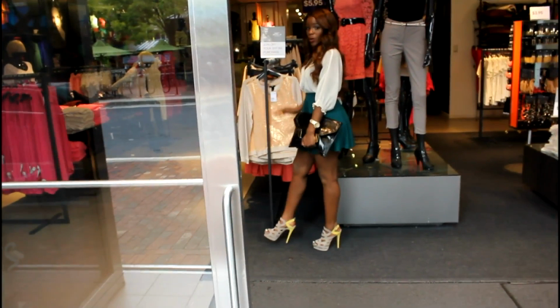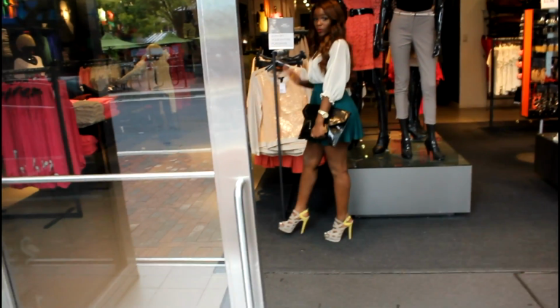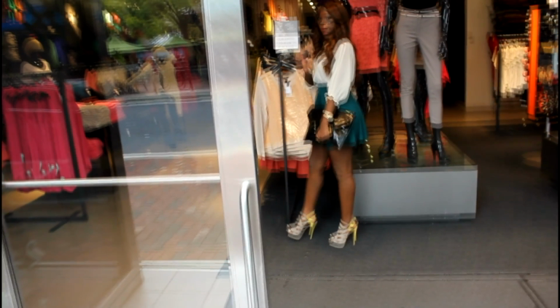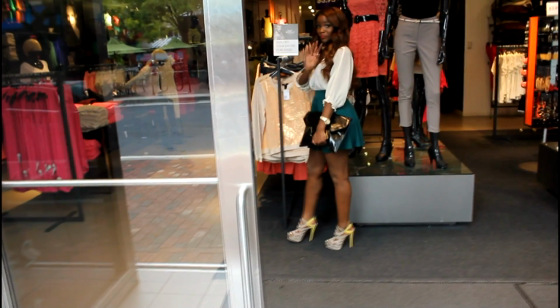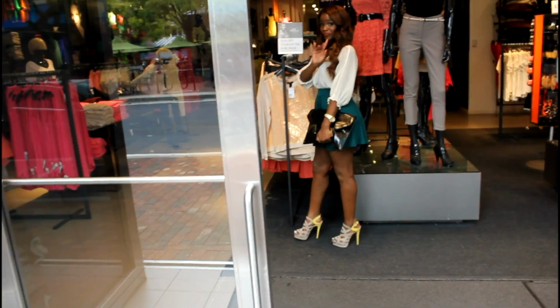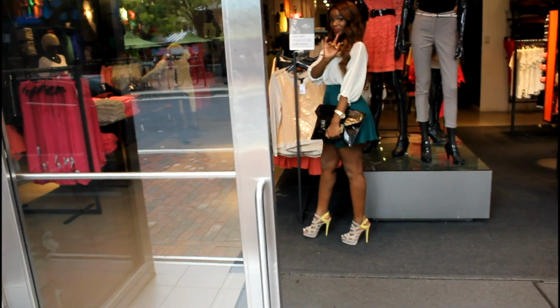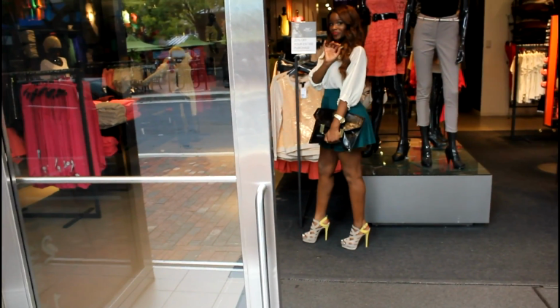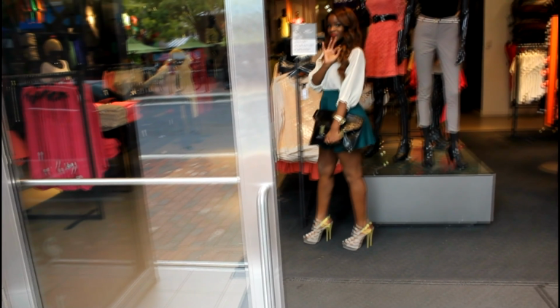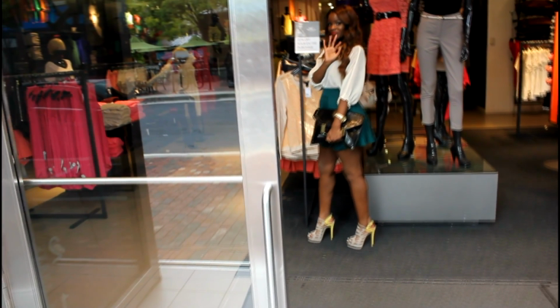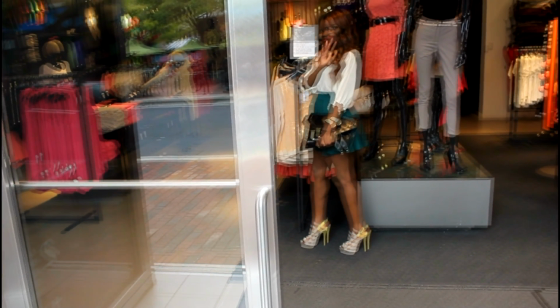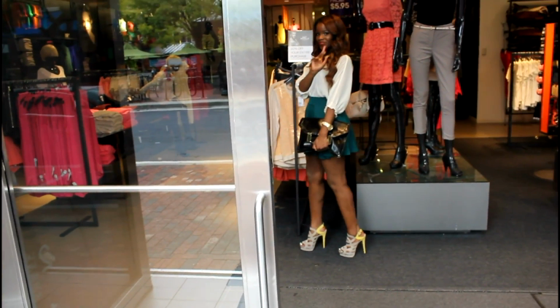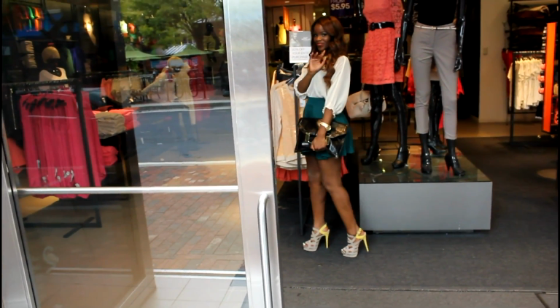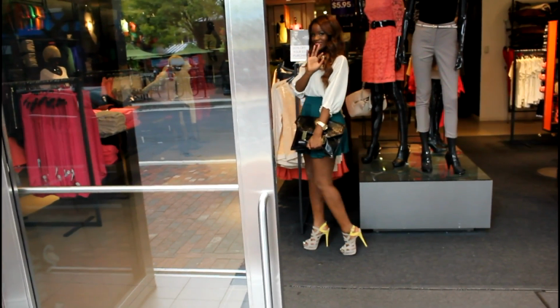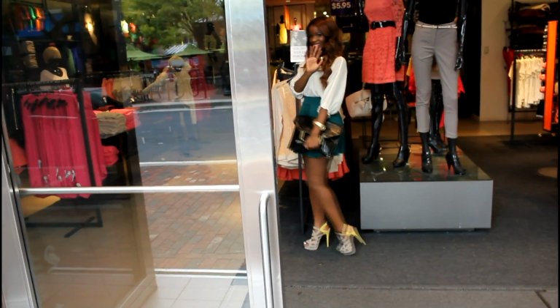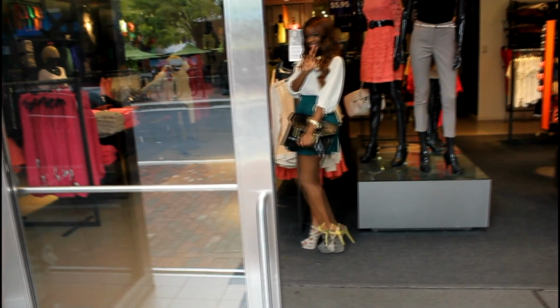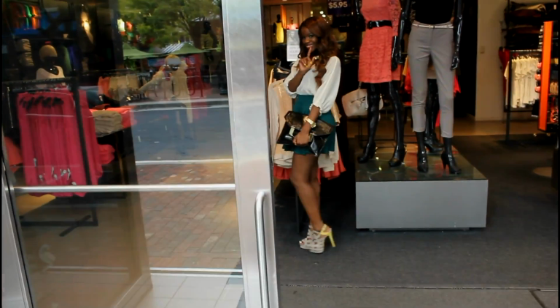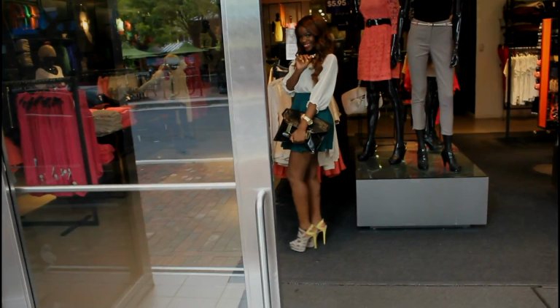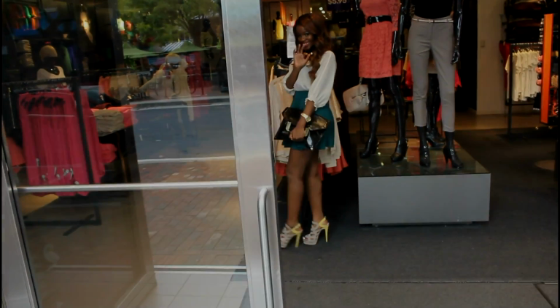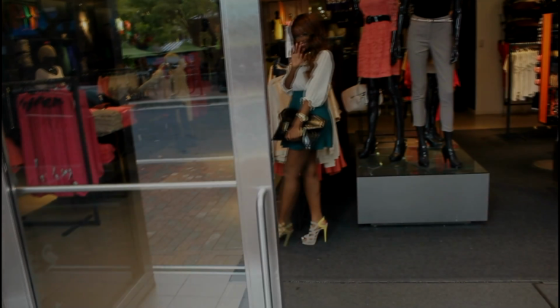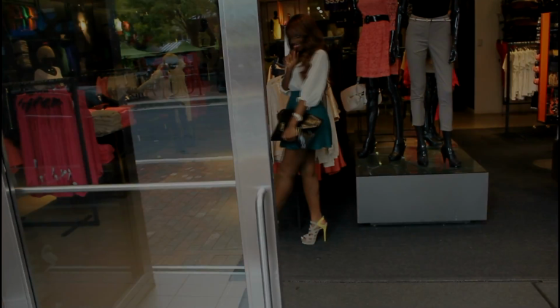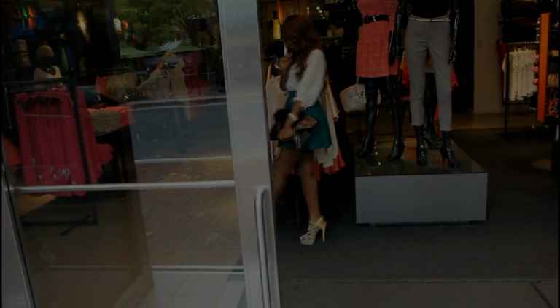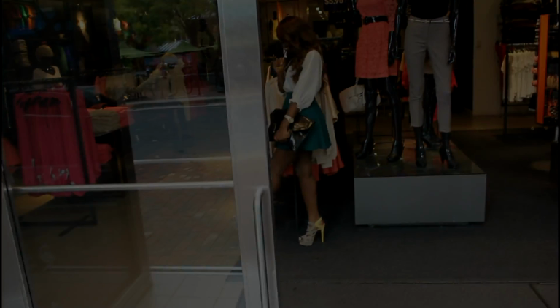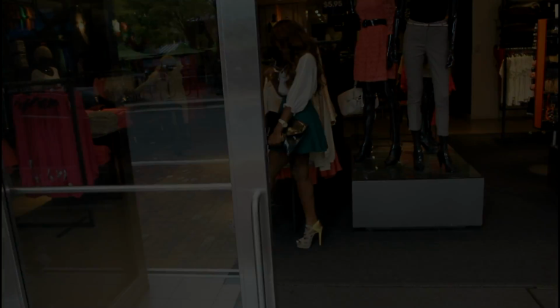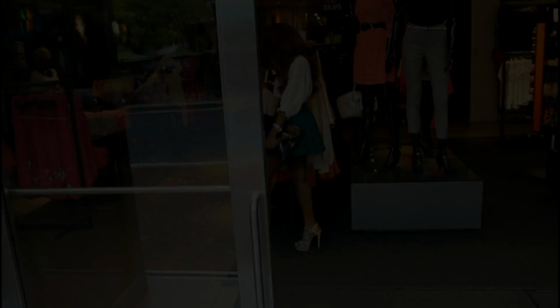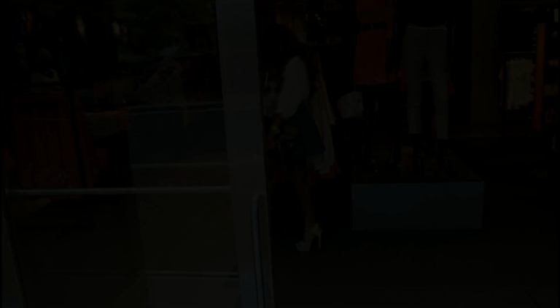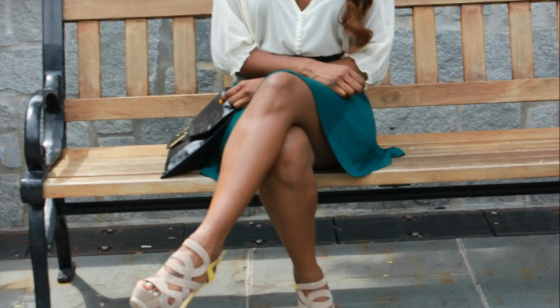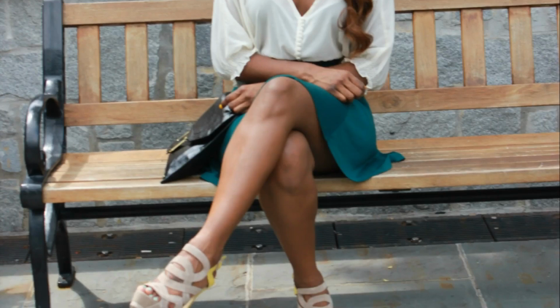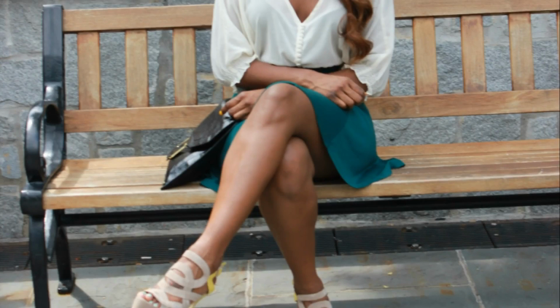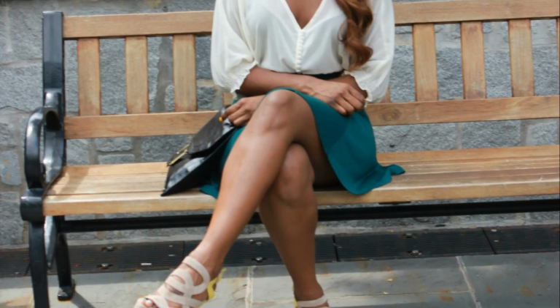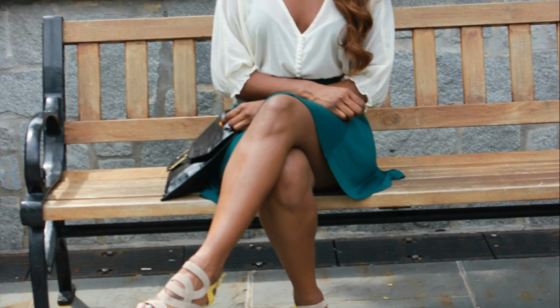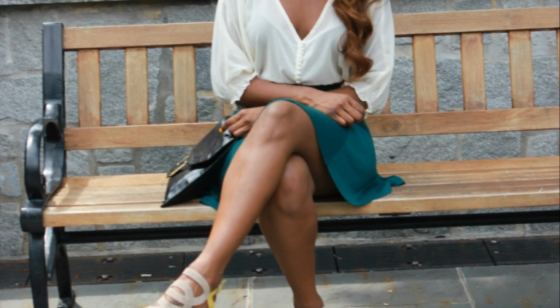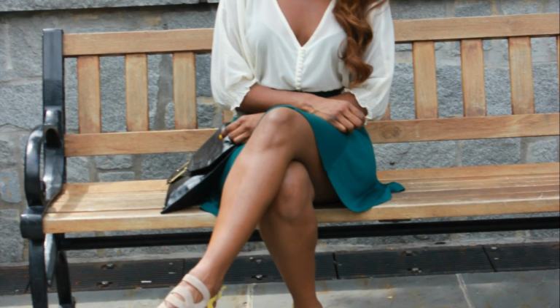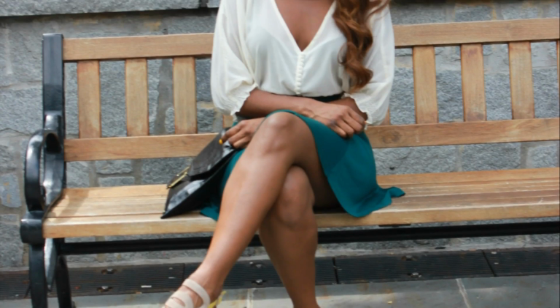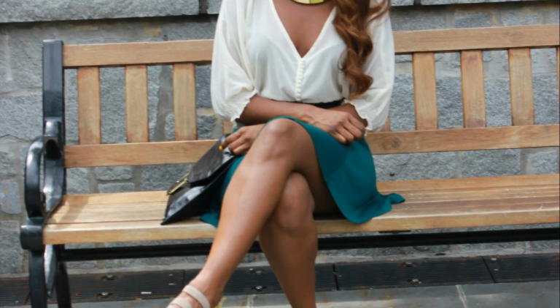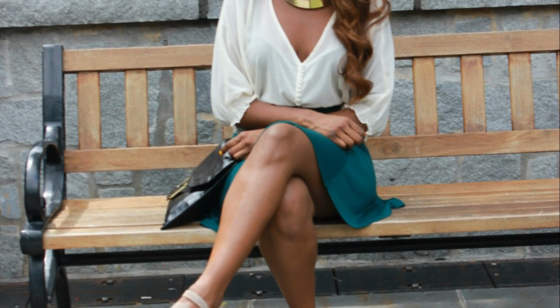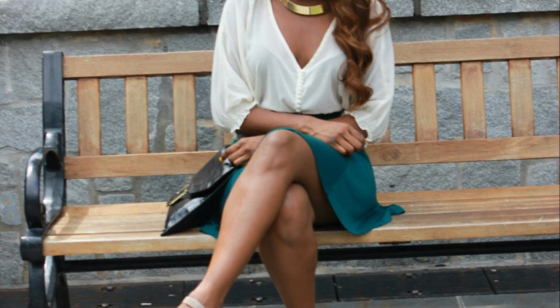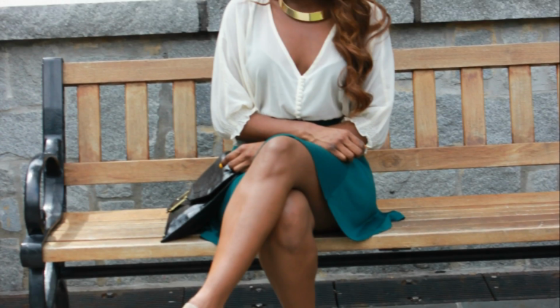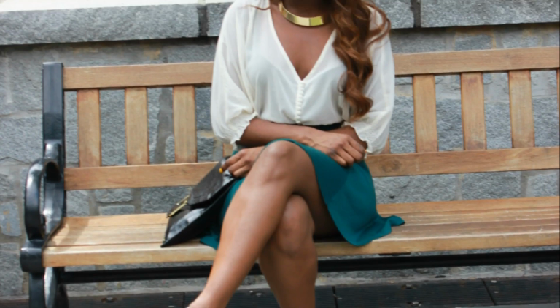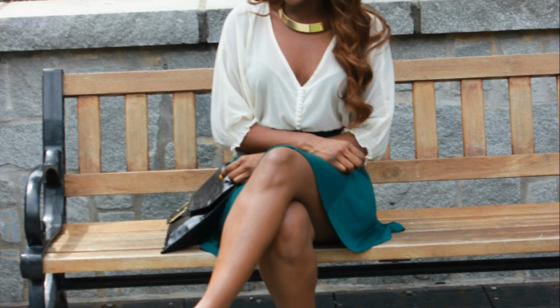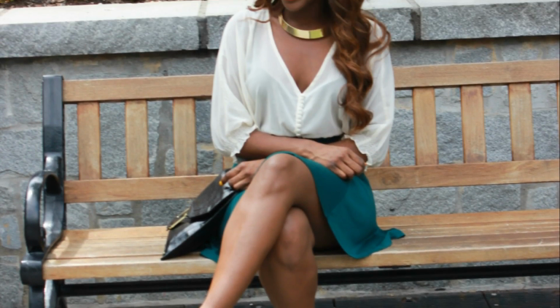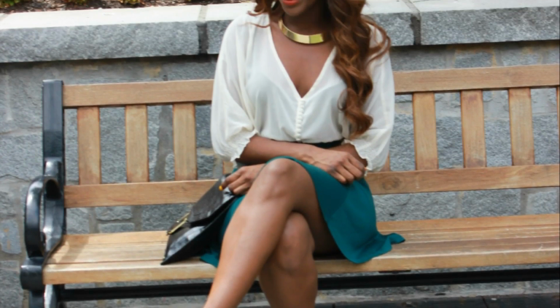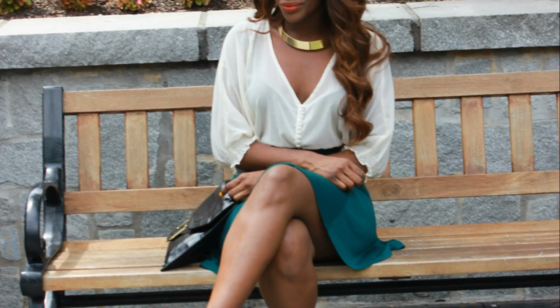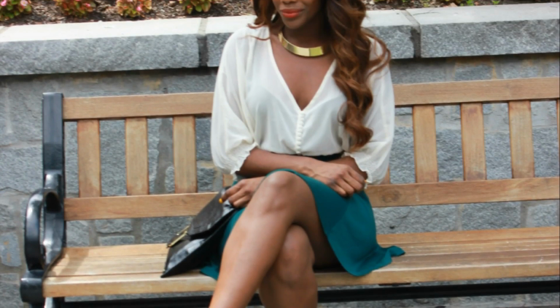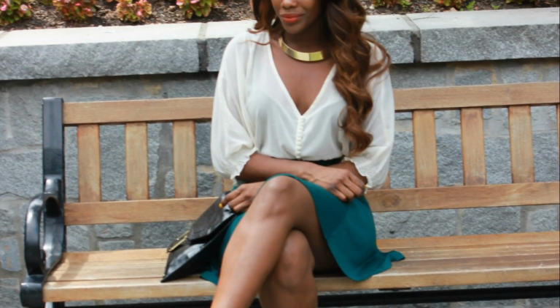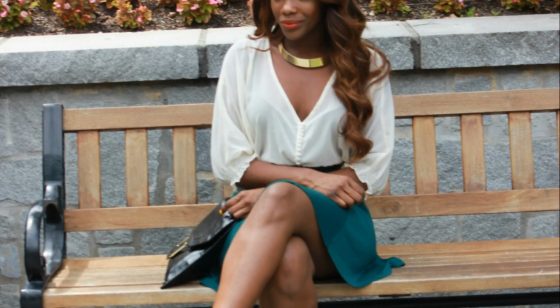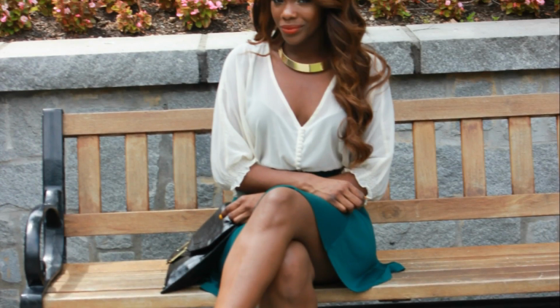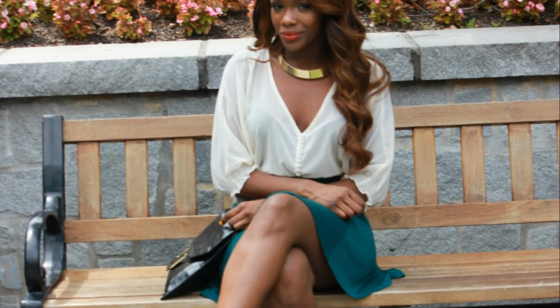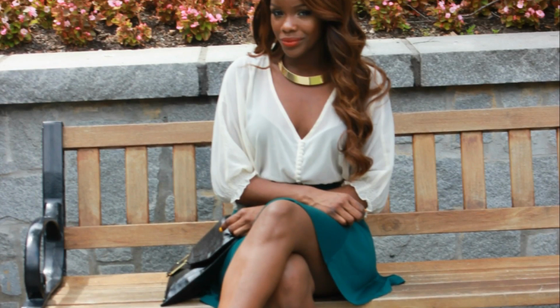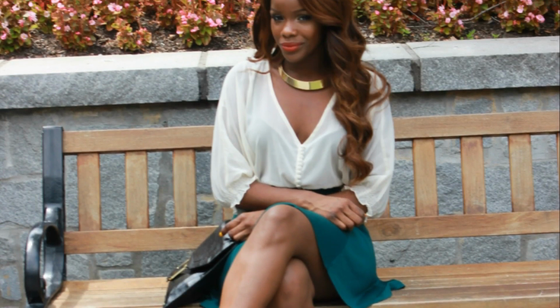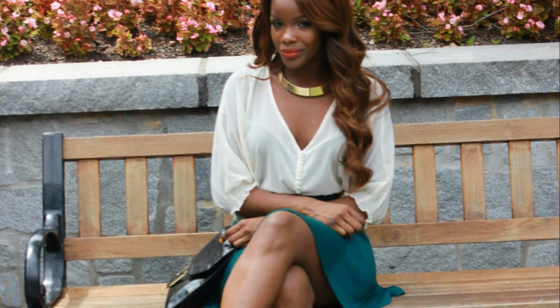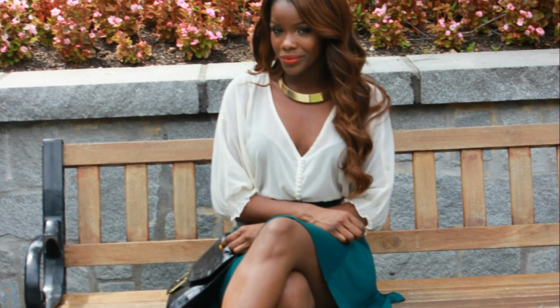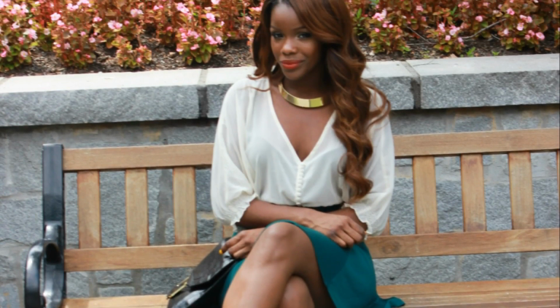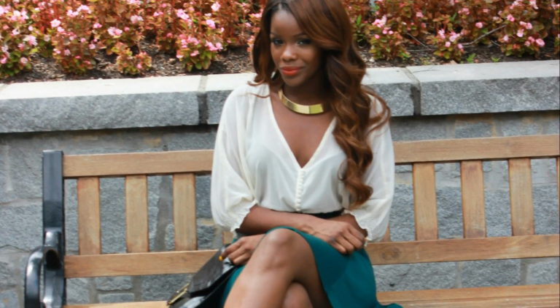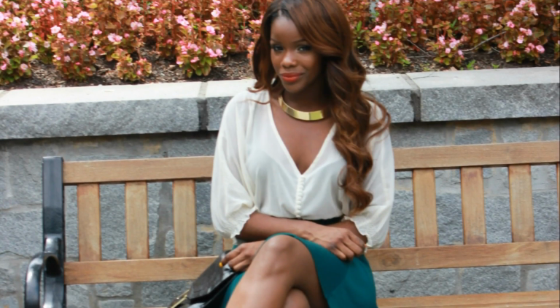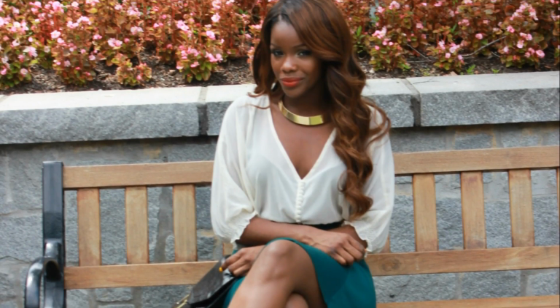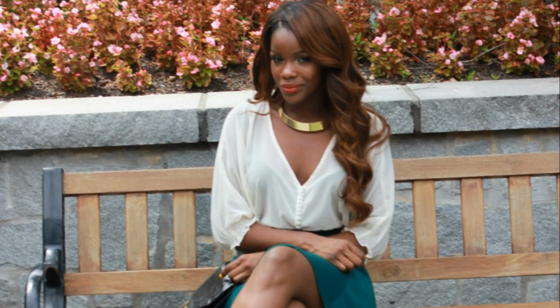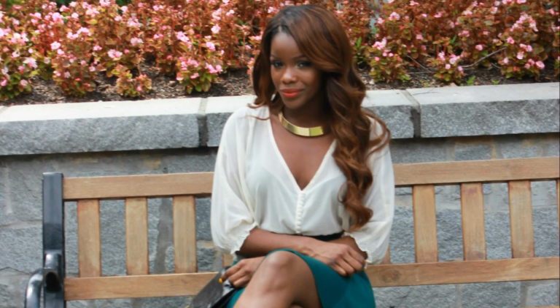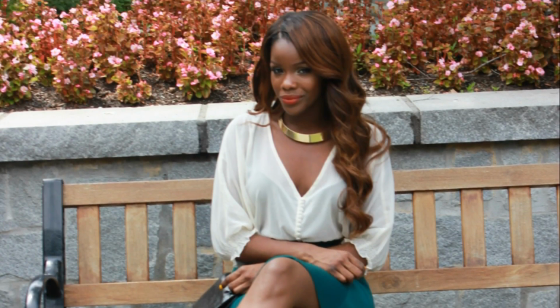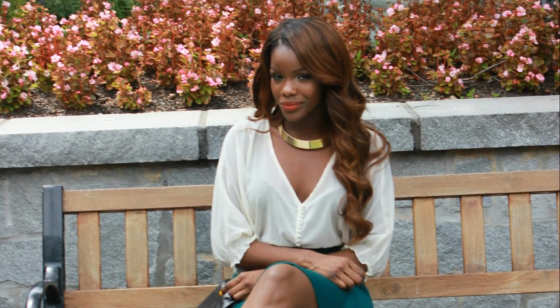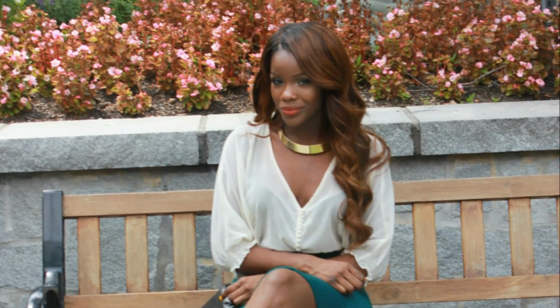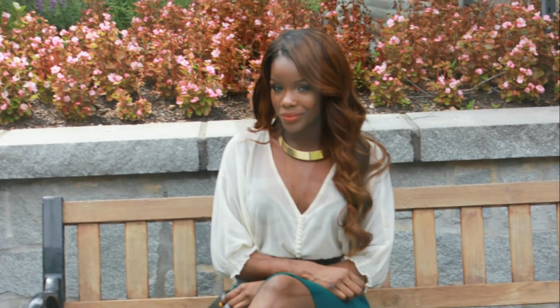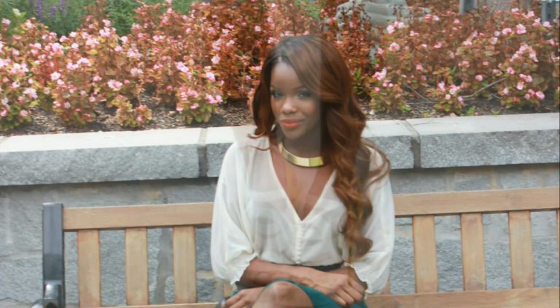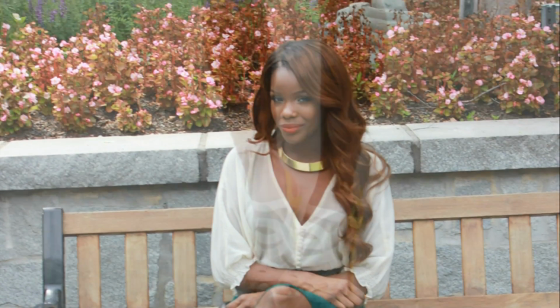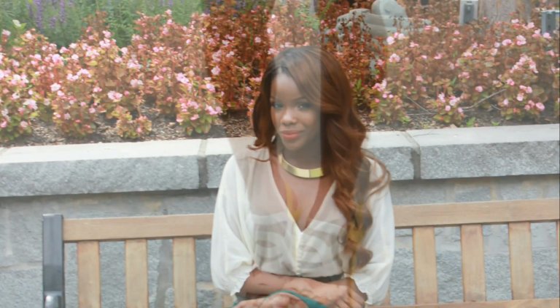If you do decide to pick them up, leave a video response below. I would love to see how you styled them, and as always thanks for watching. Bye!